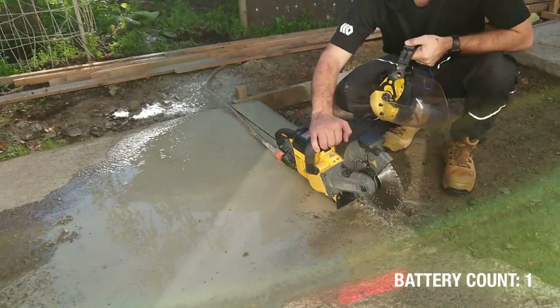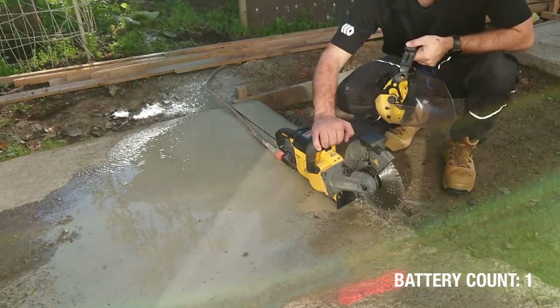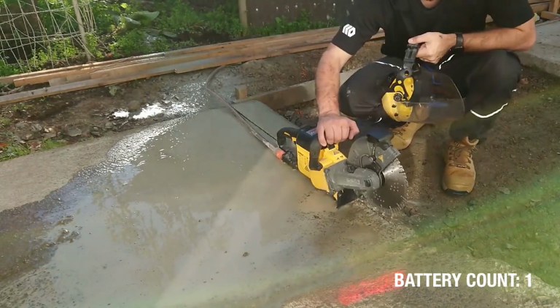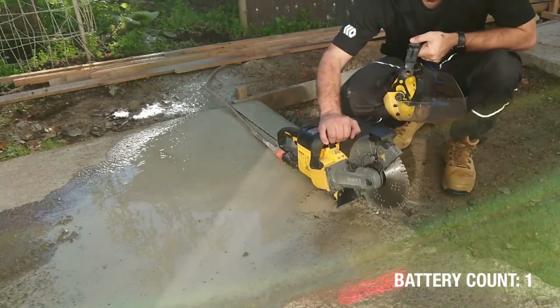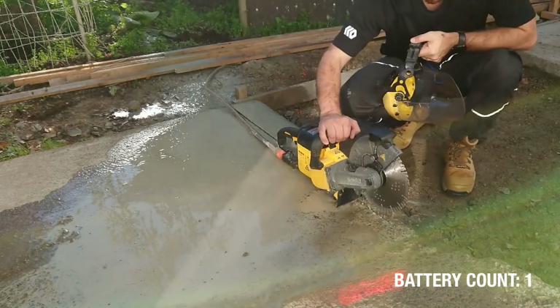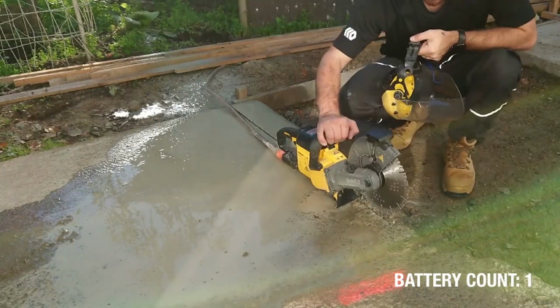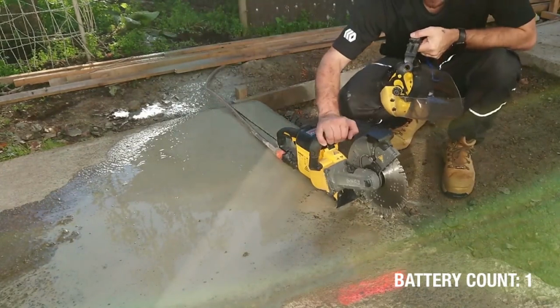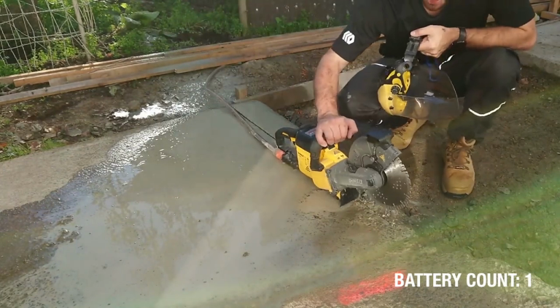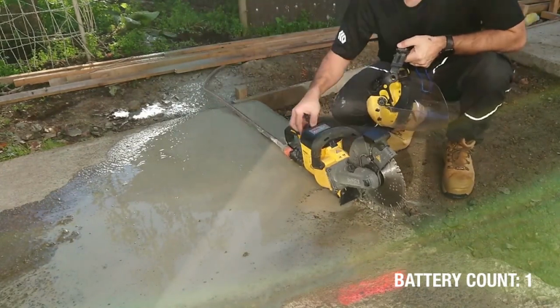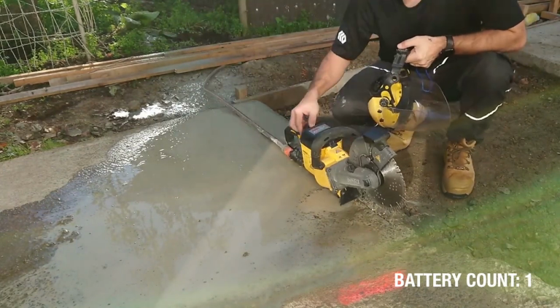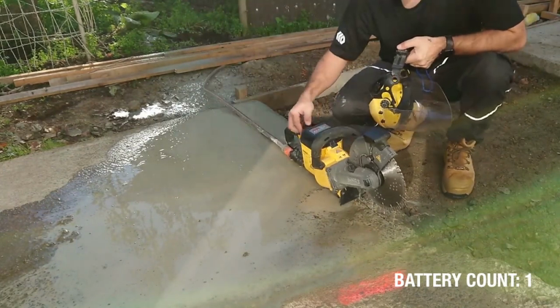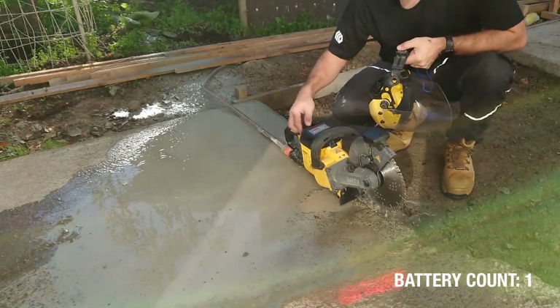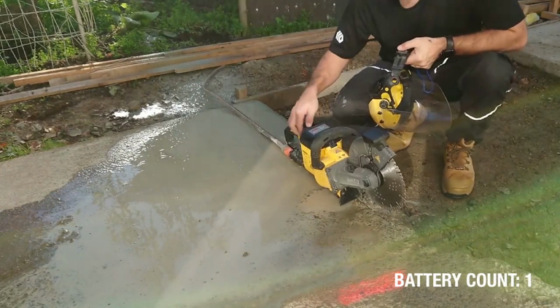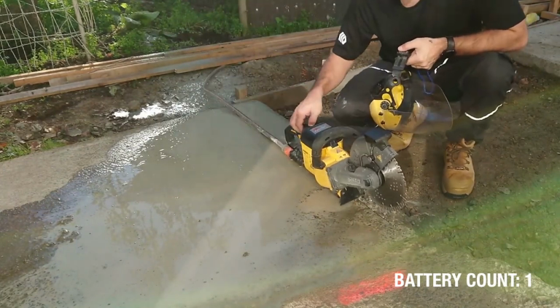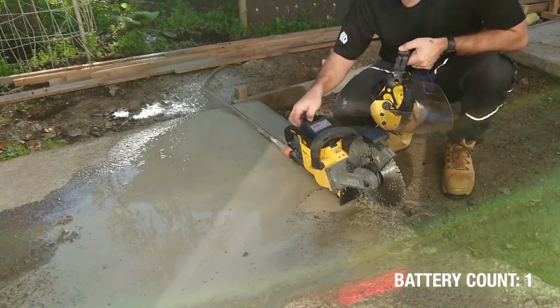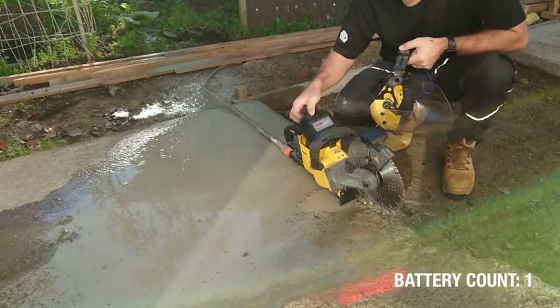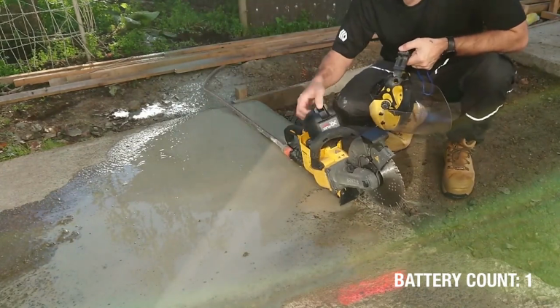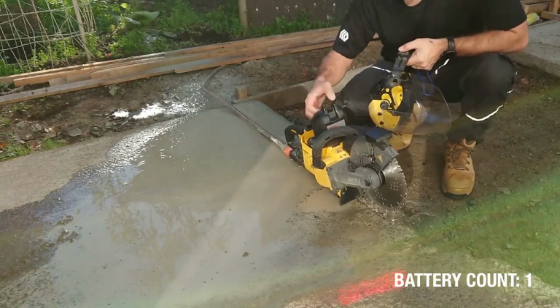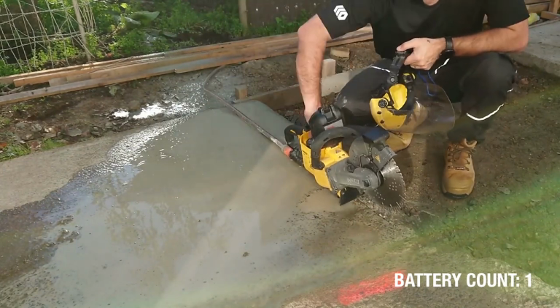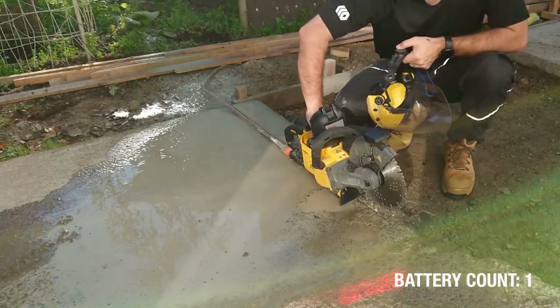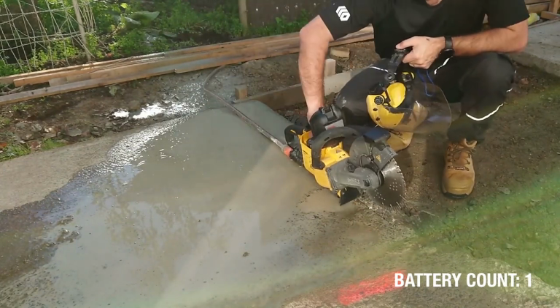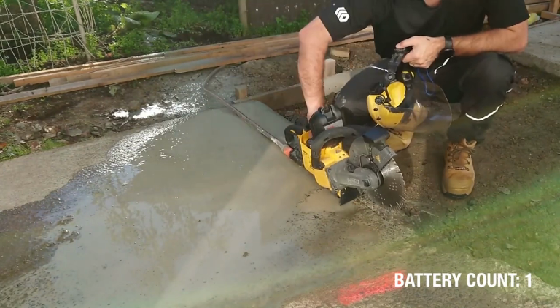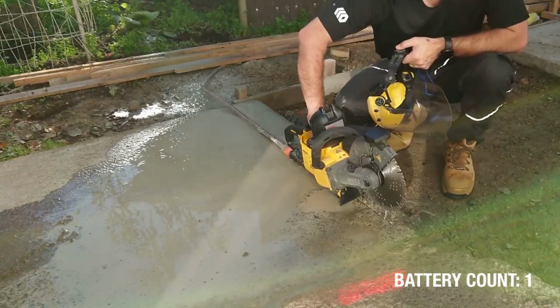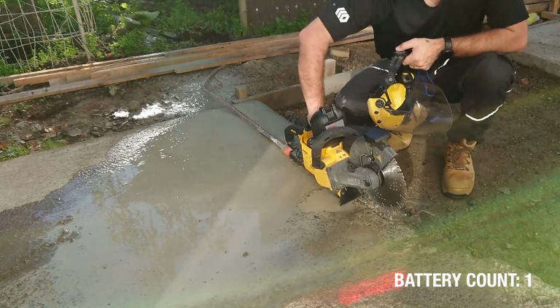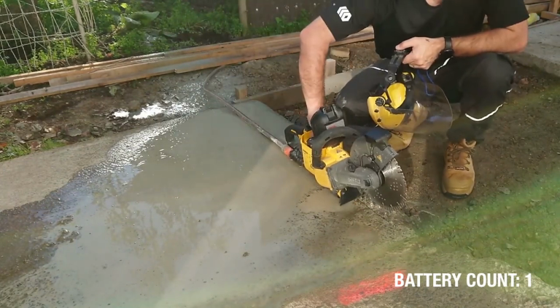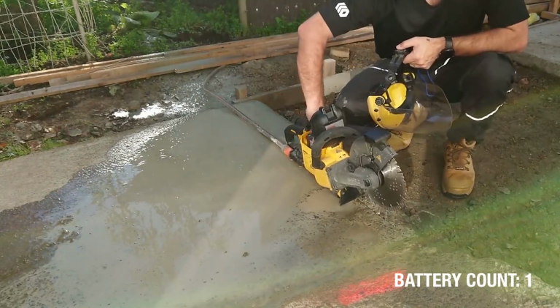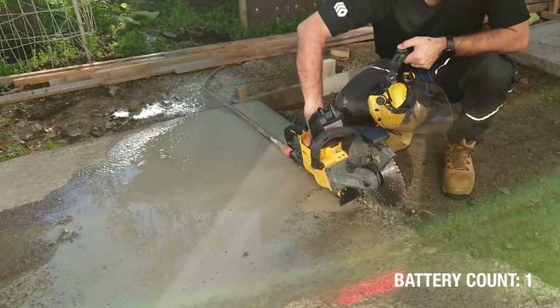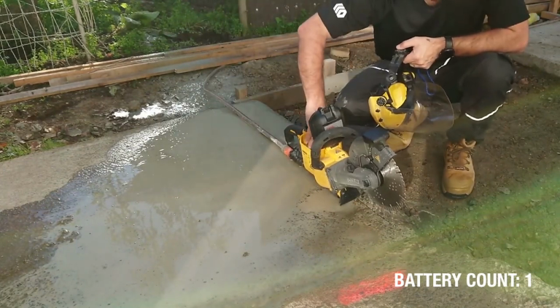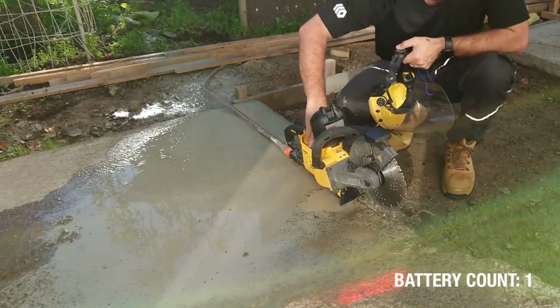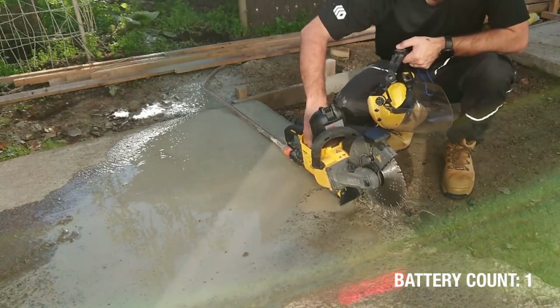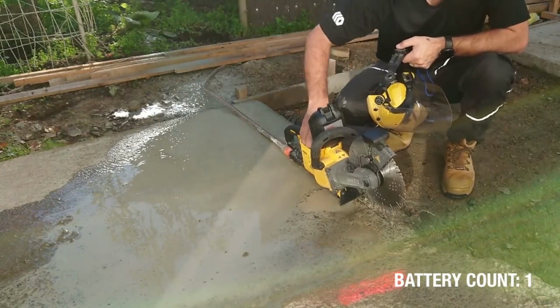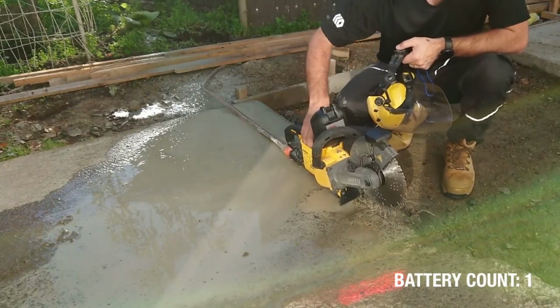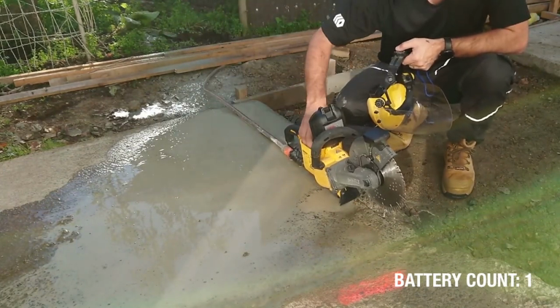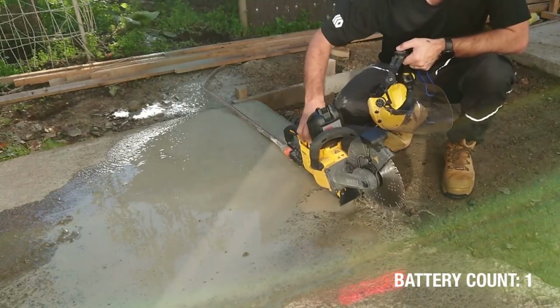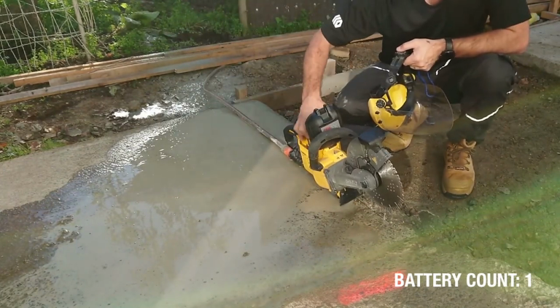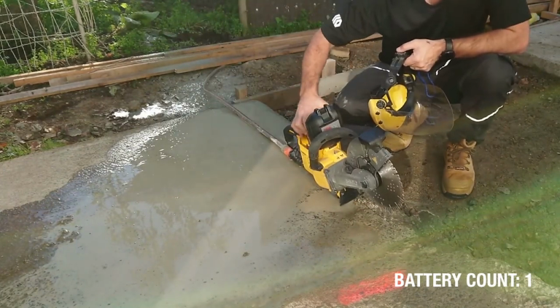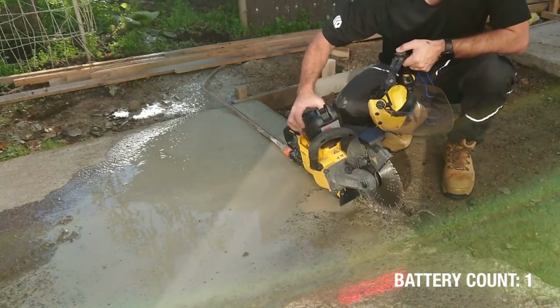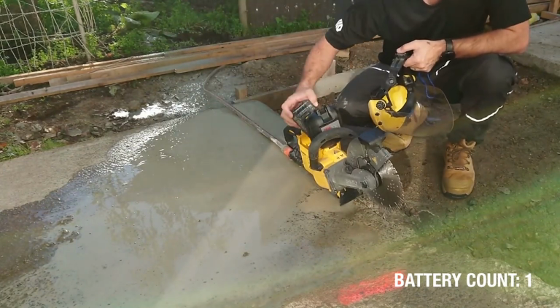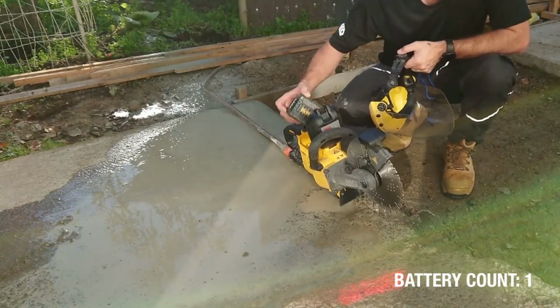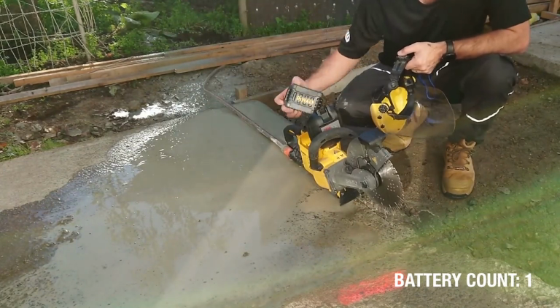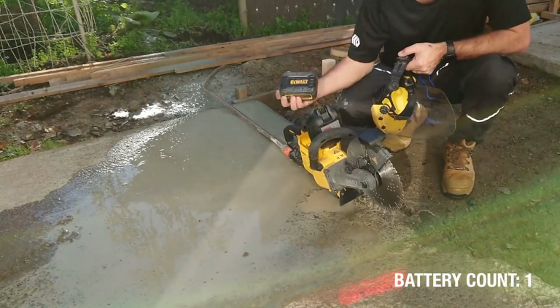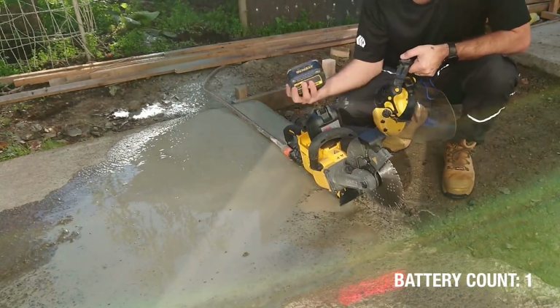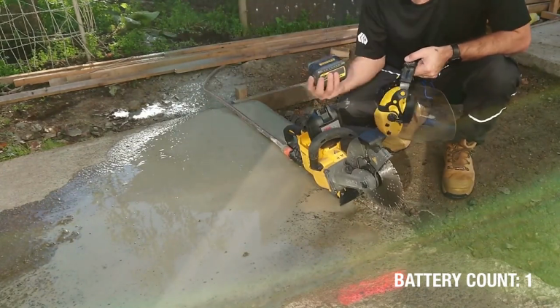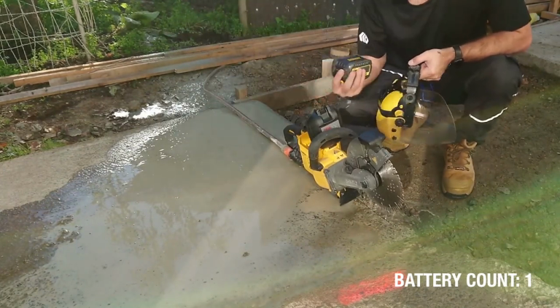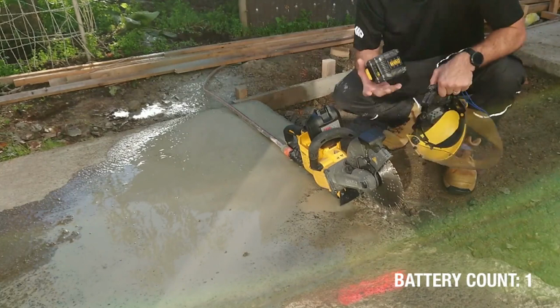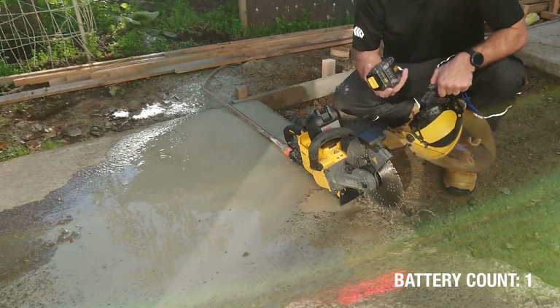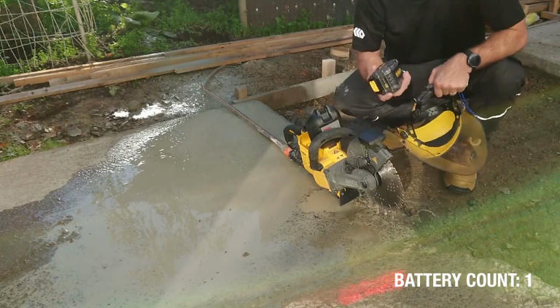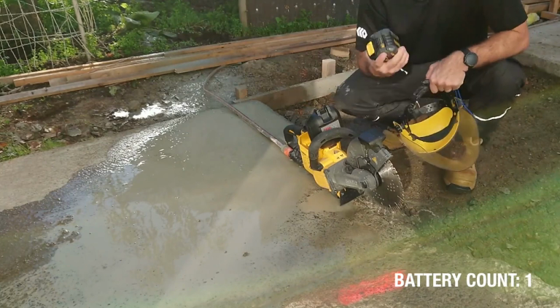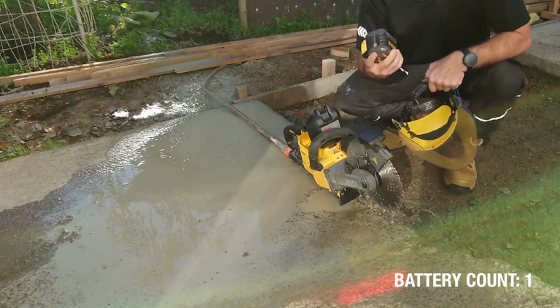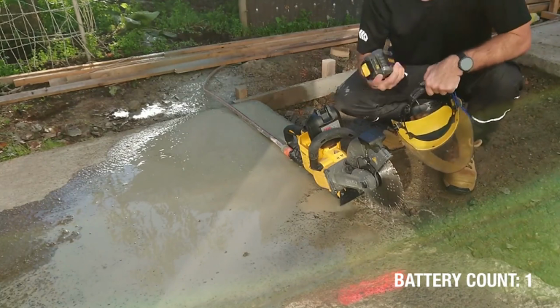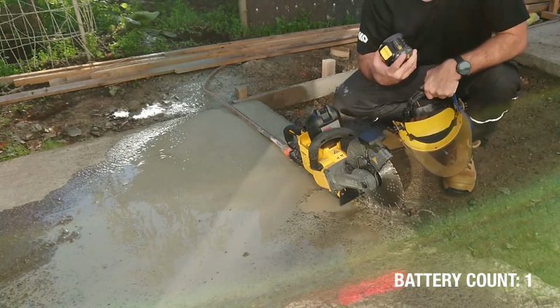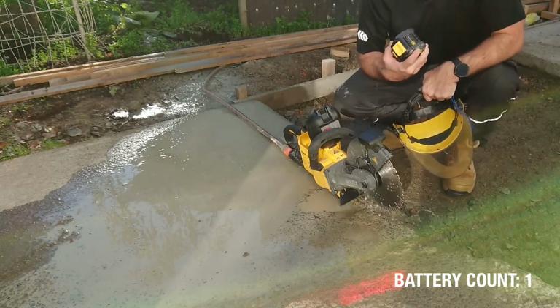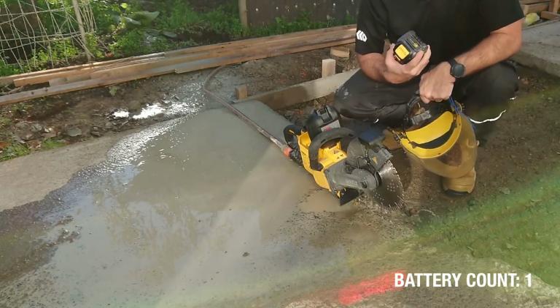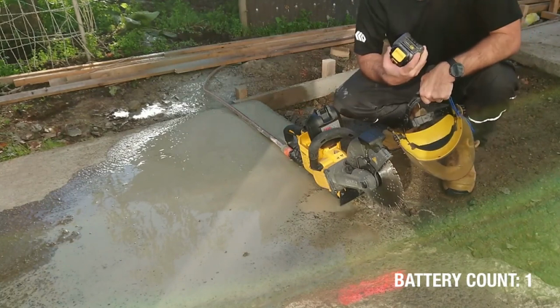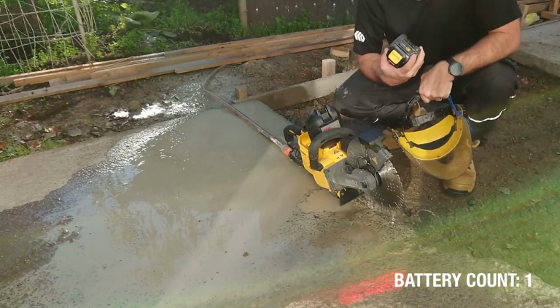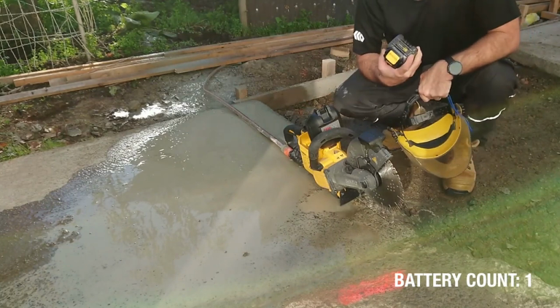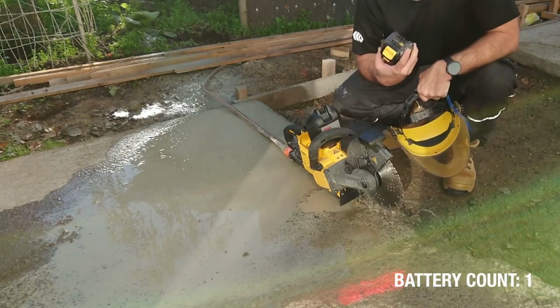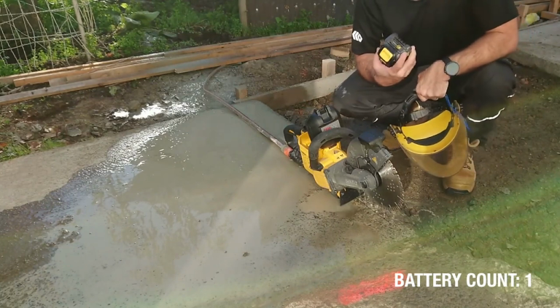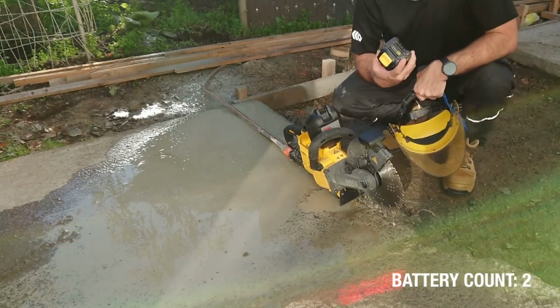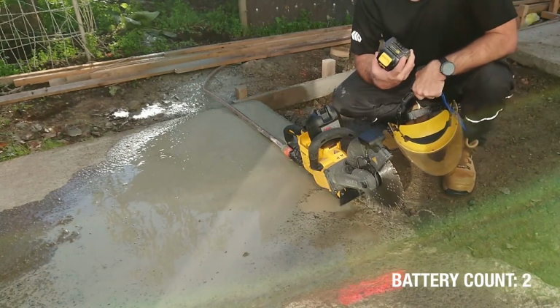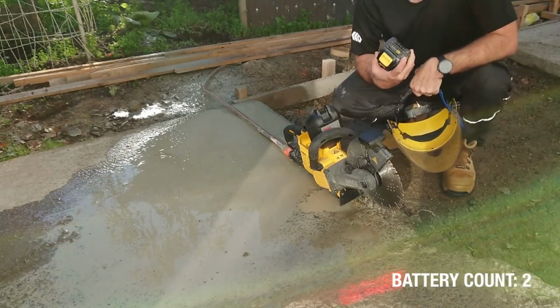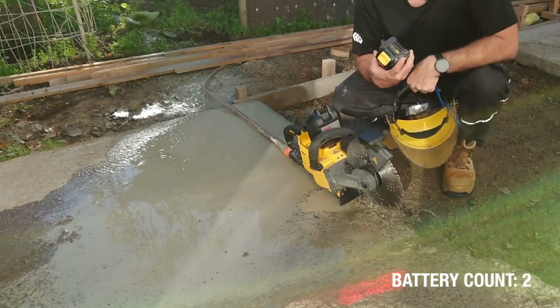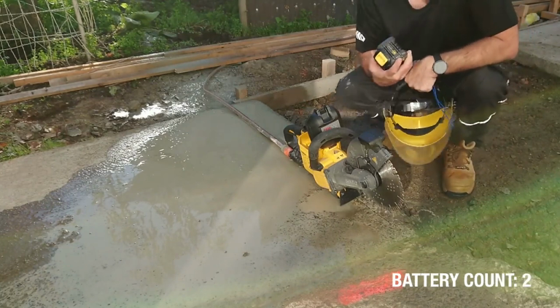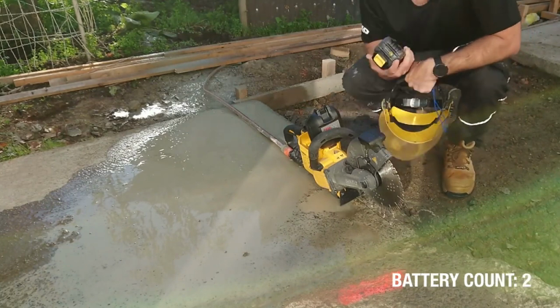That's the first battery done. I was actually quite impressed that it did that much, to be honest. I'll put another battery in and see how far I get.